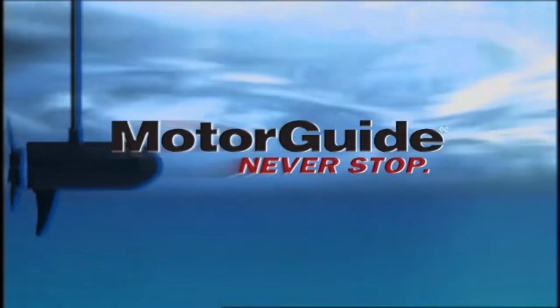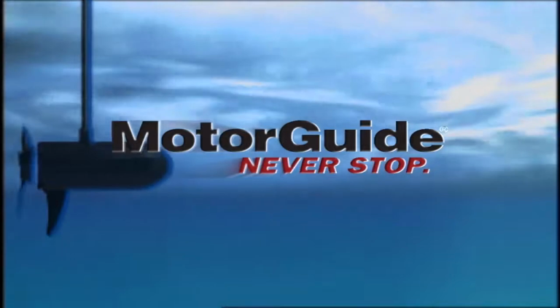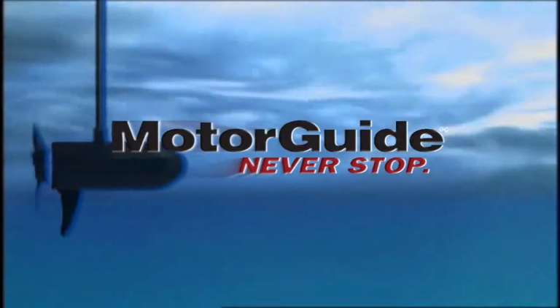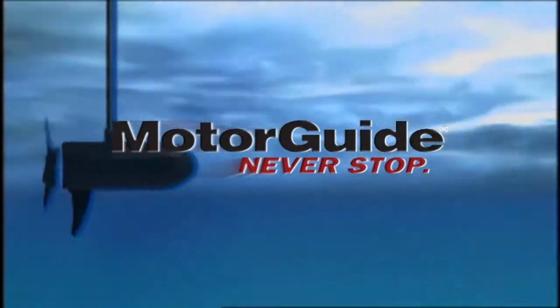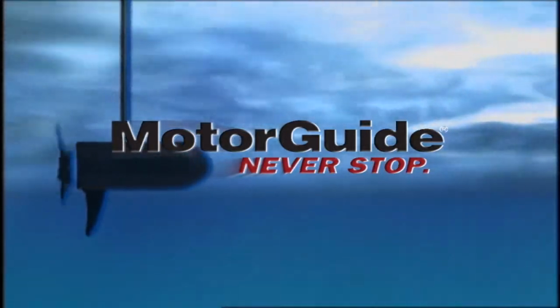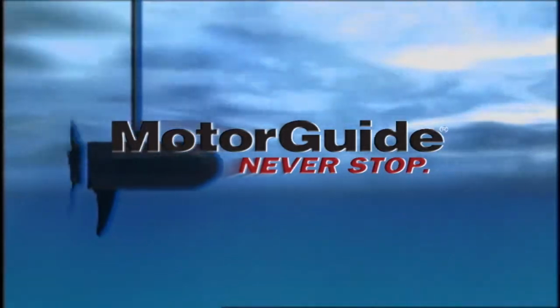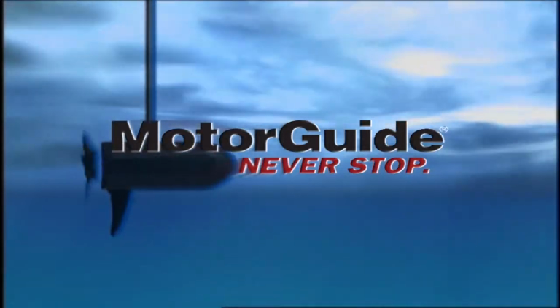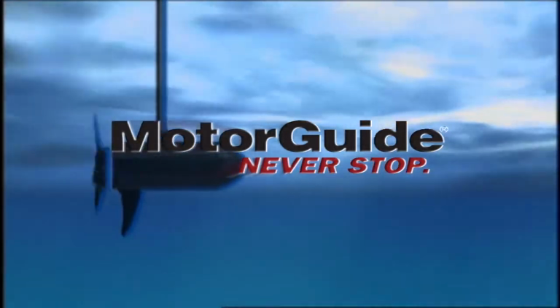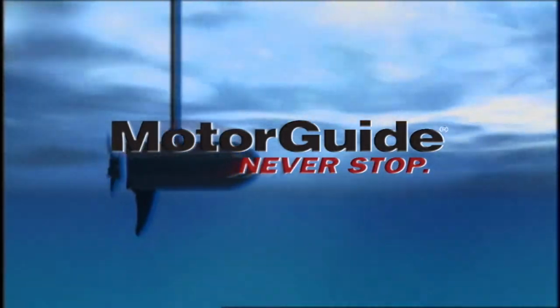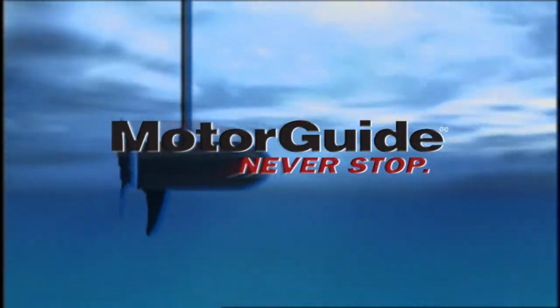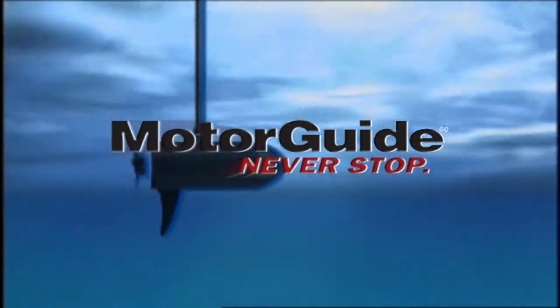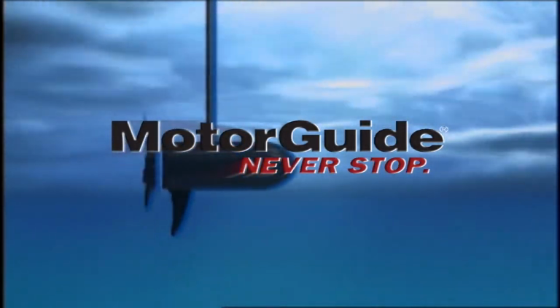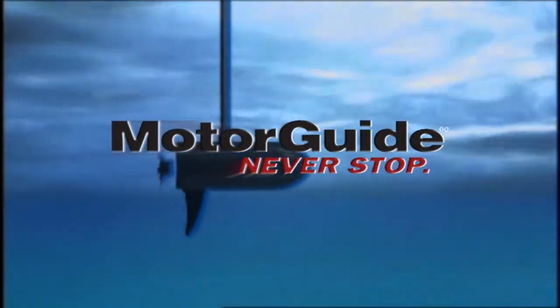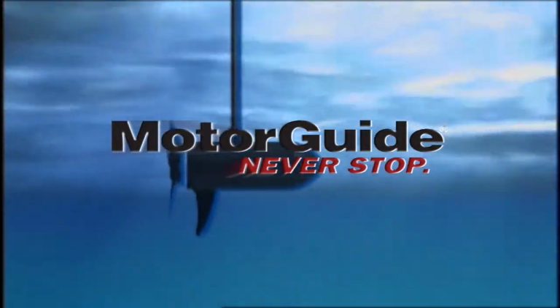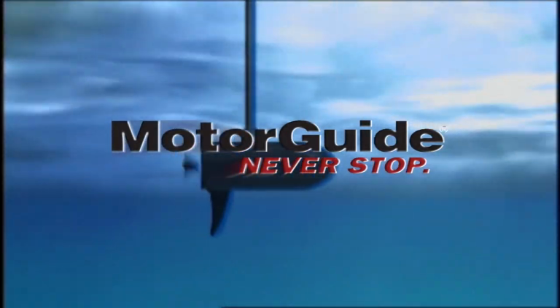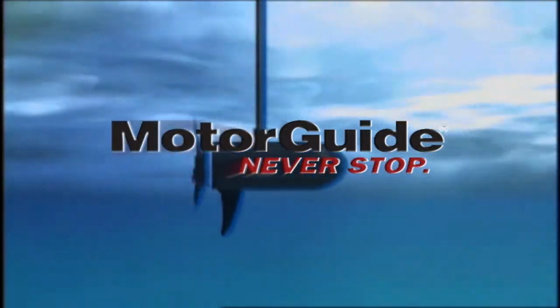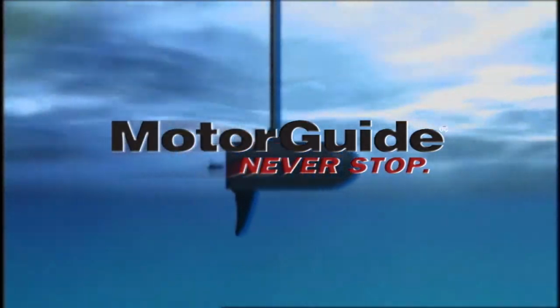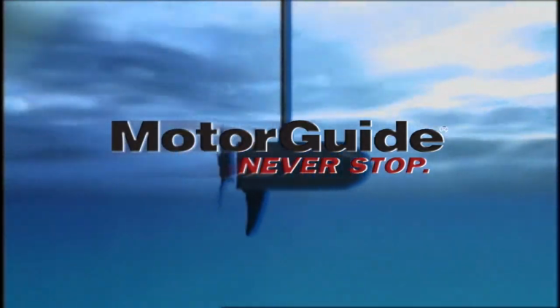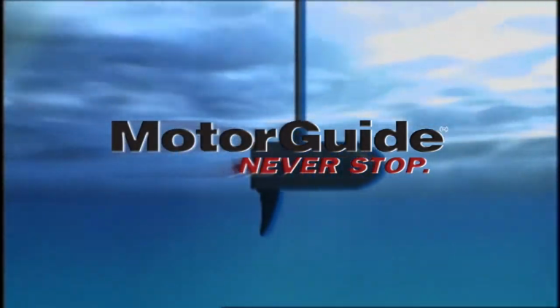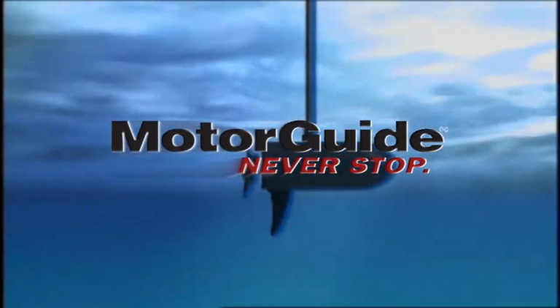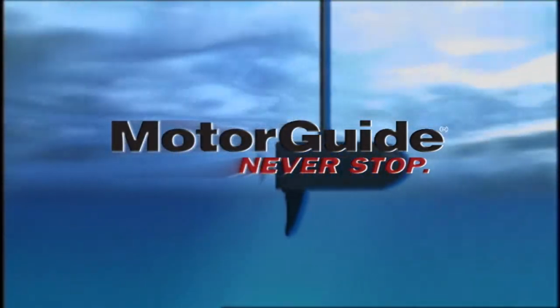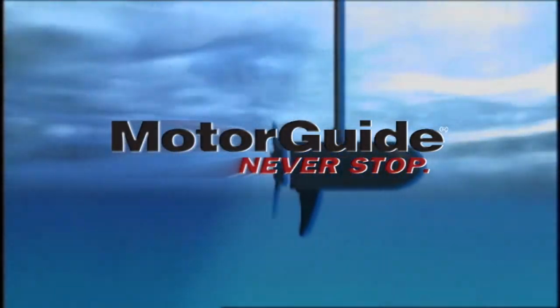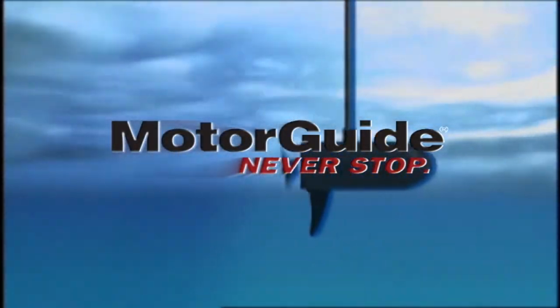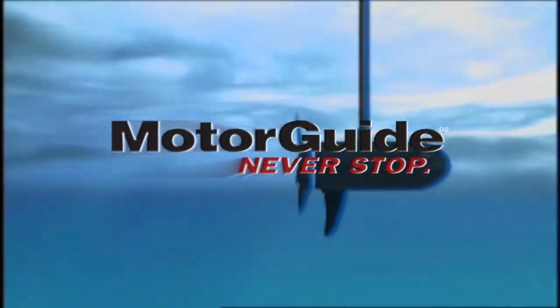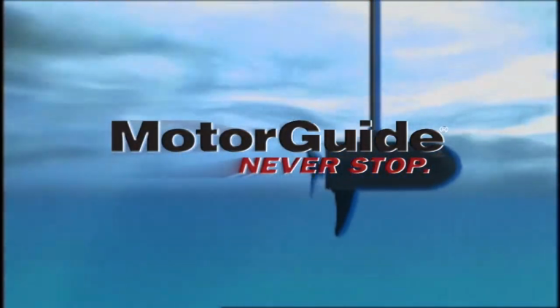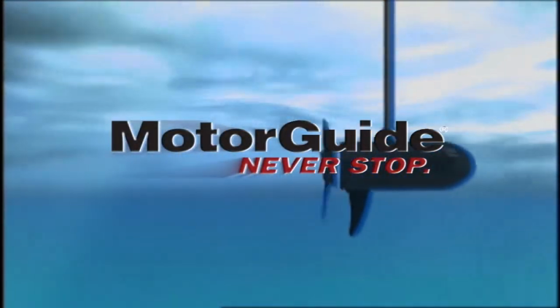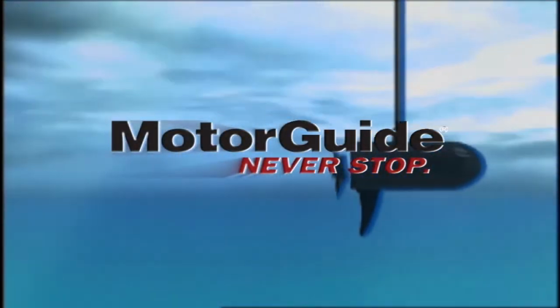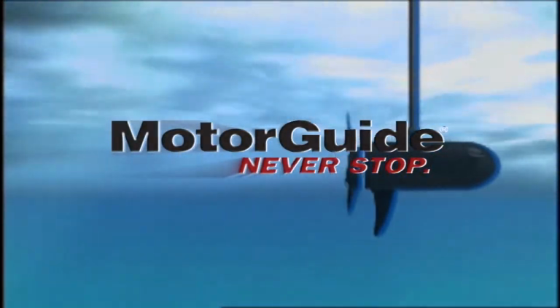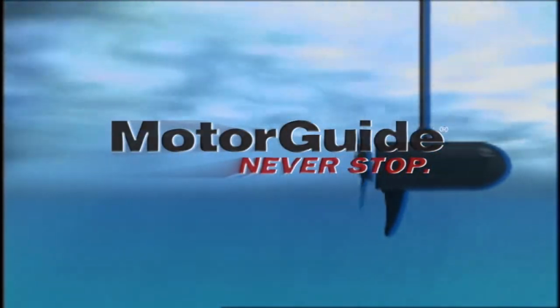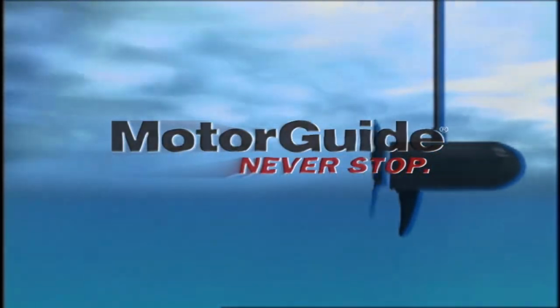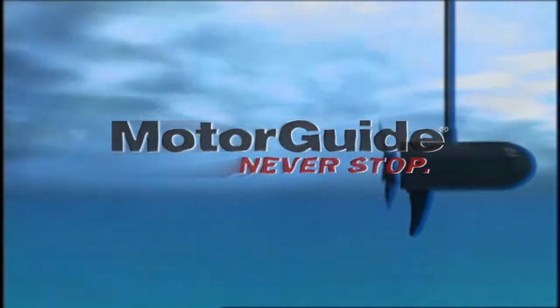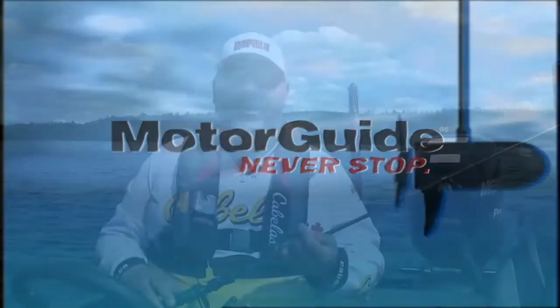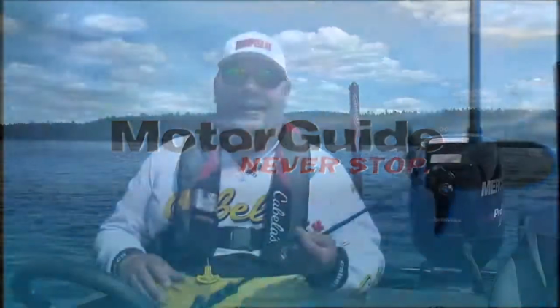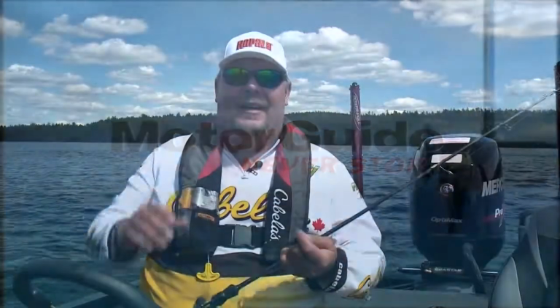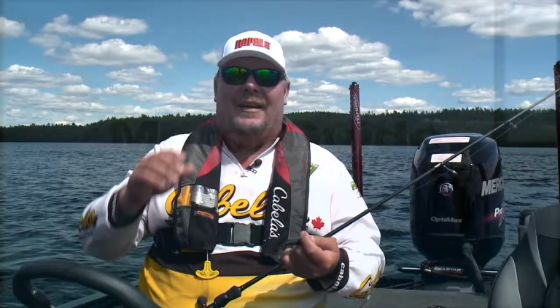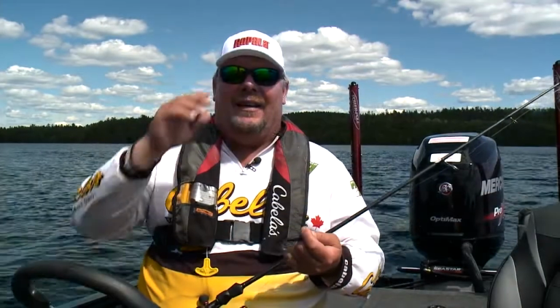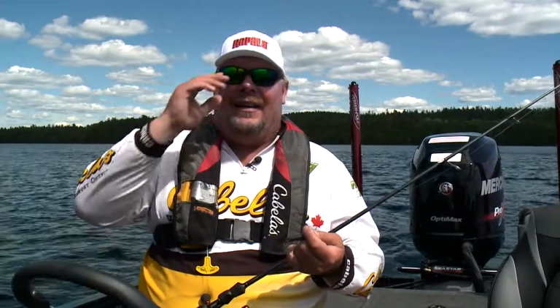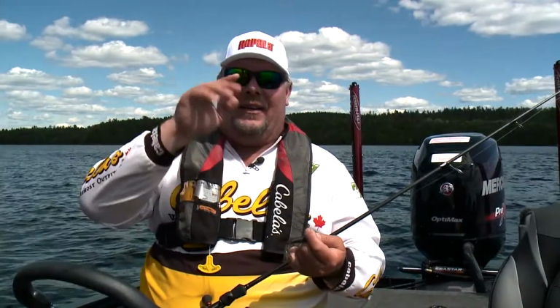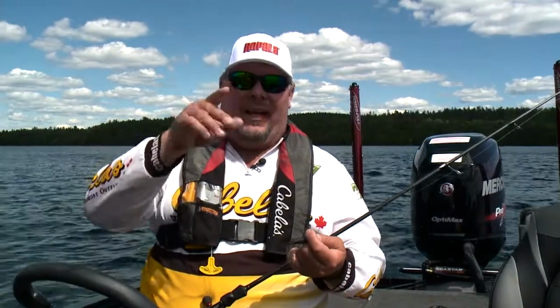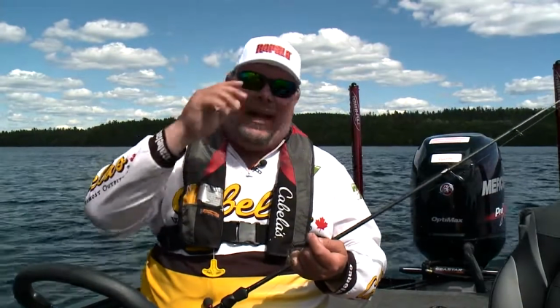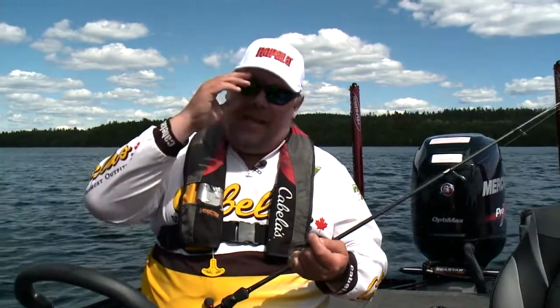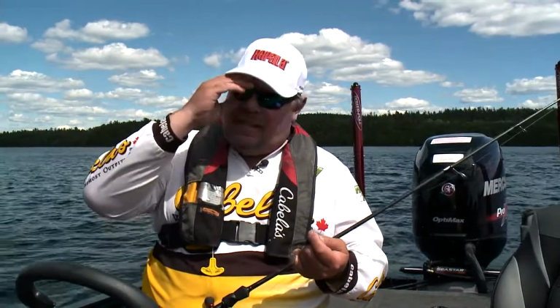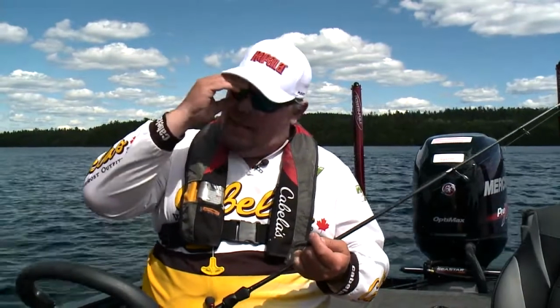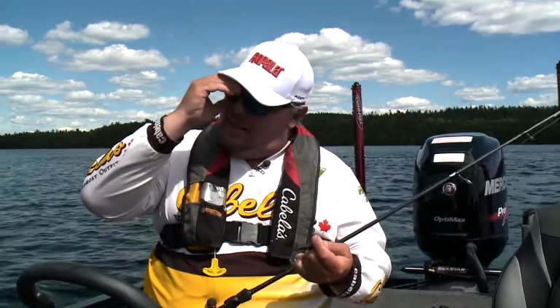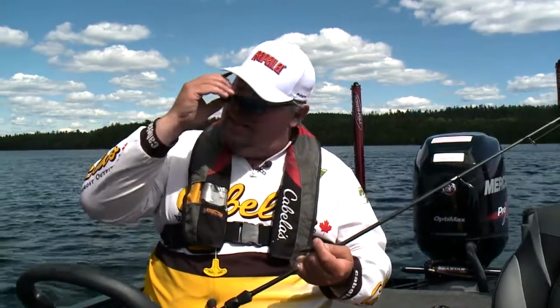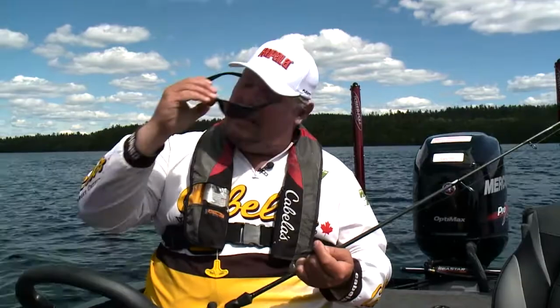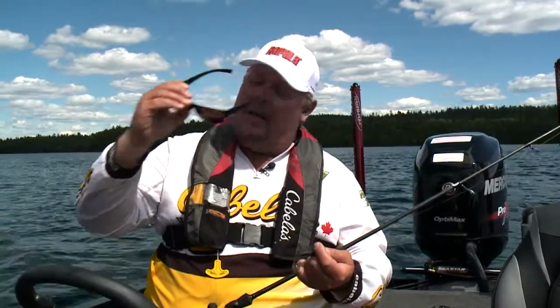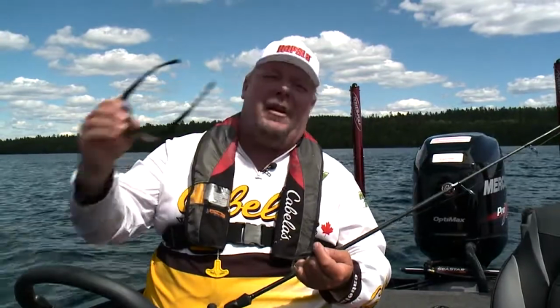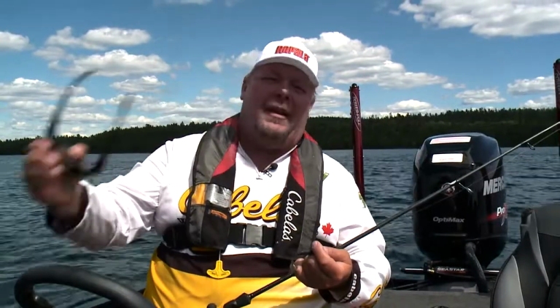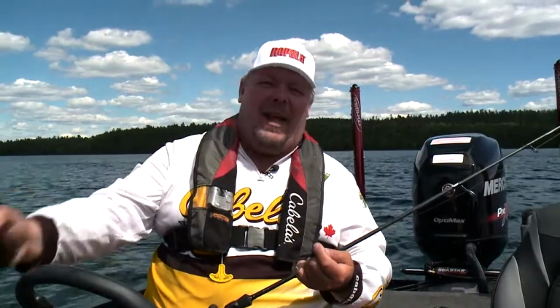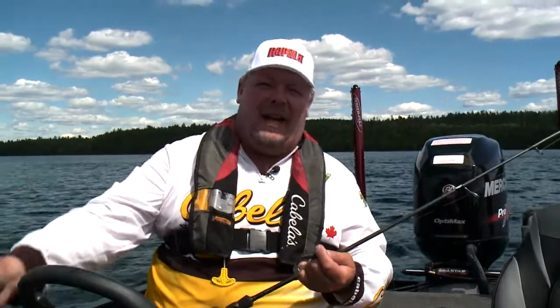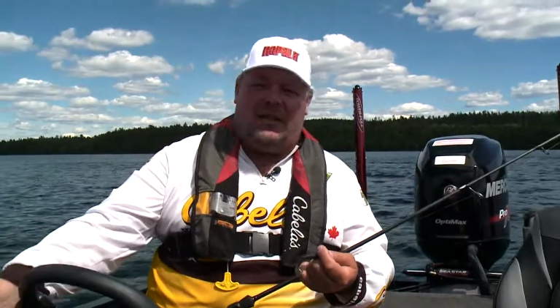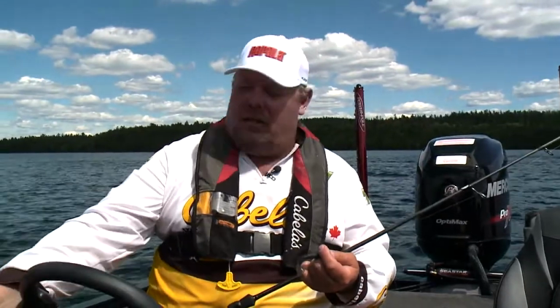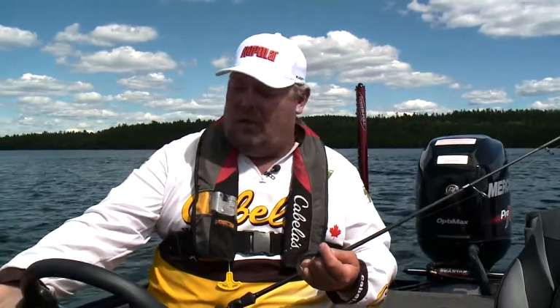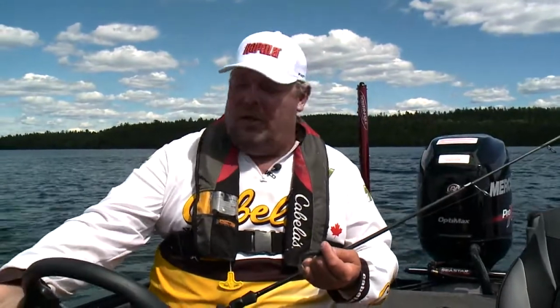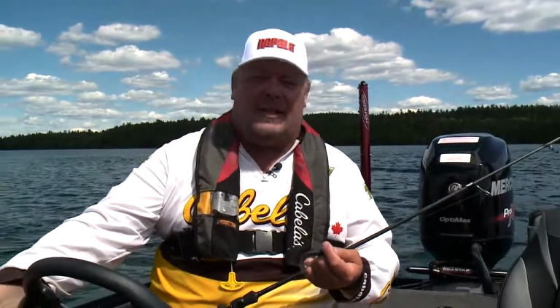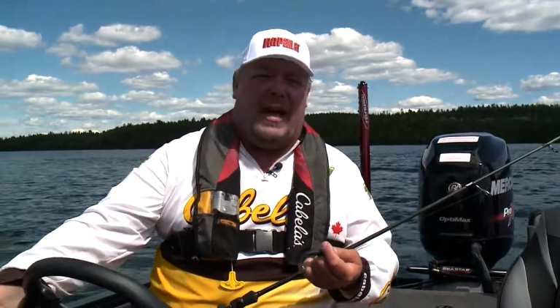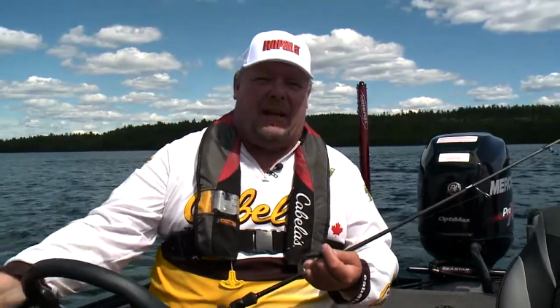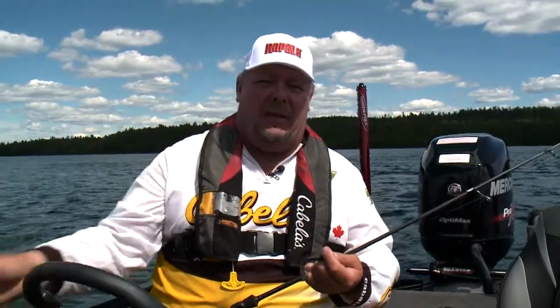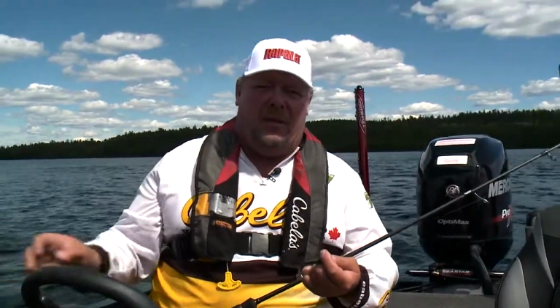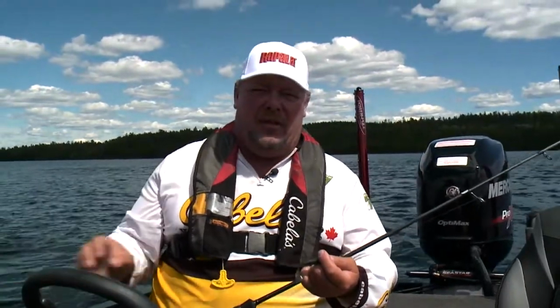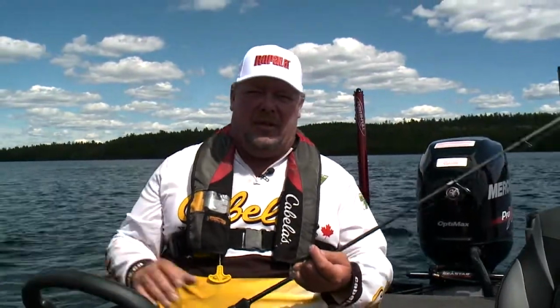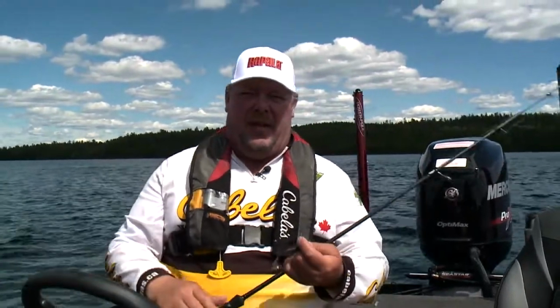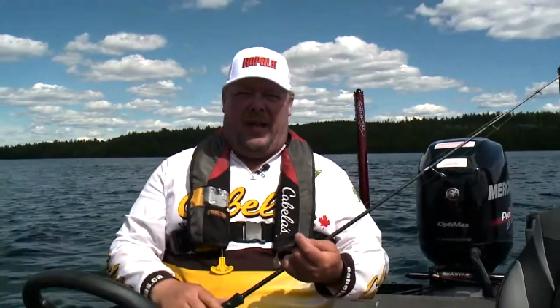It's time now for the Motorguide Tackle Box. Let's take a minute from the action and show you exactly what we're using today.